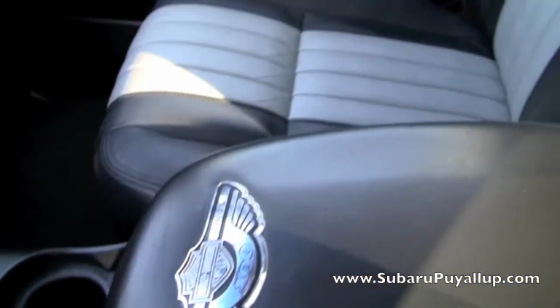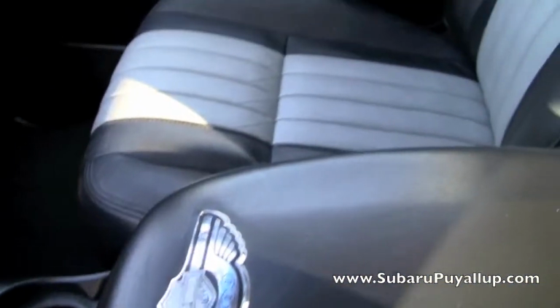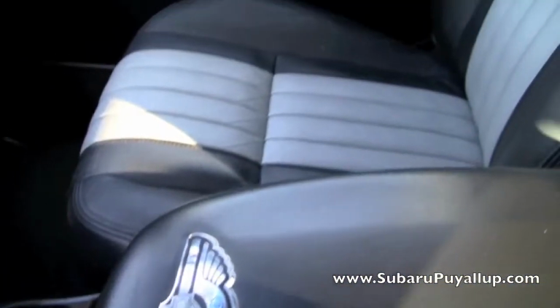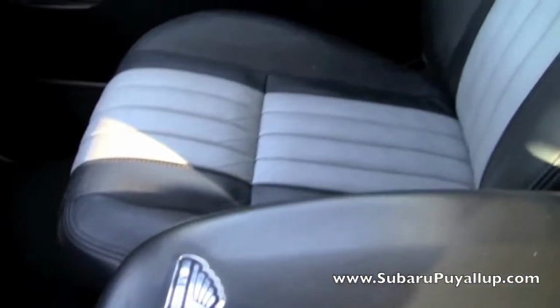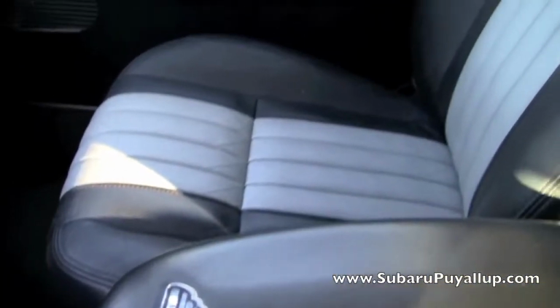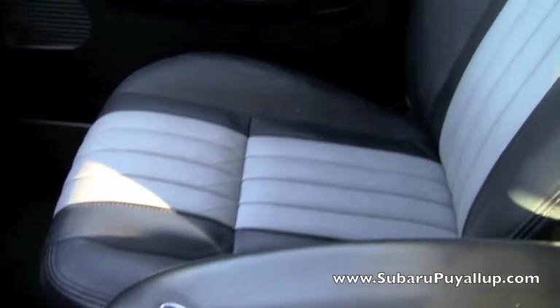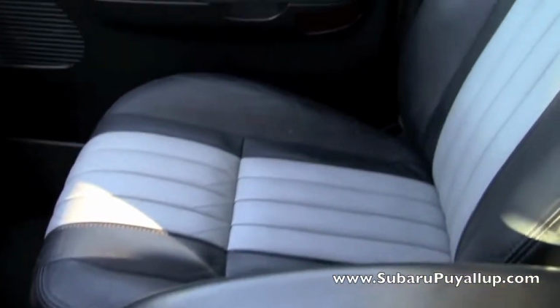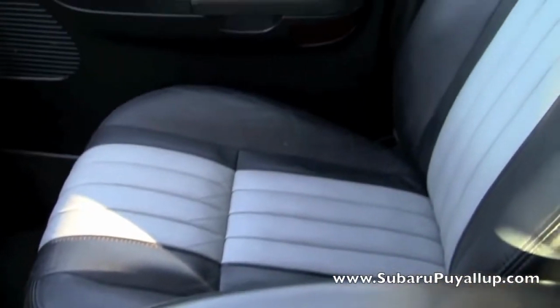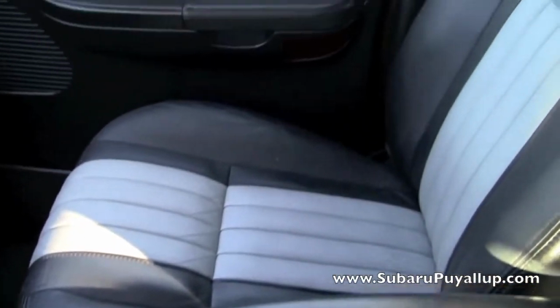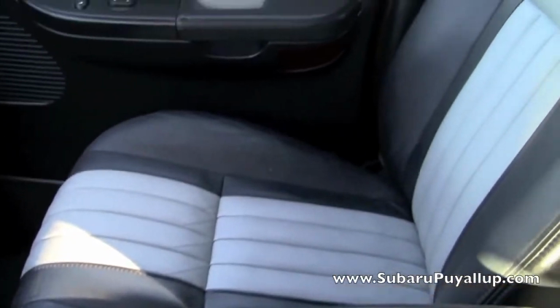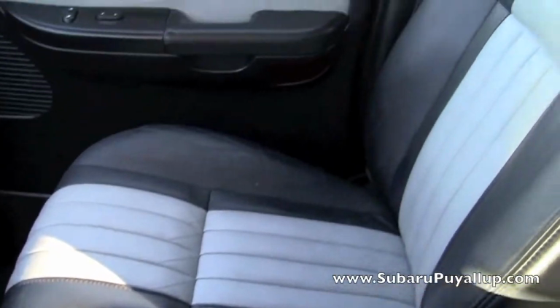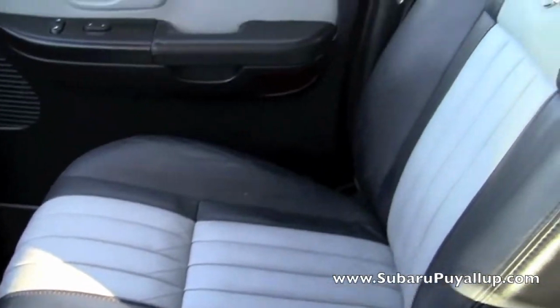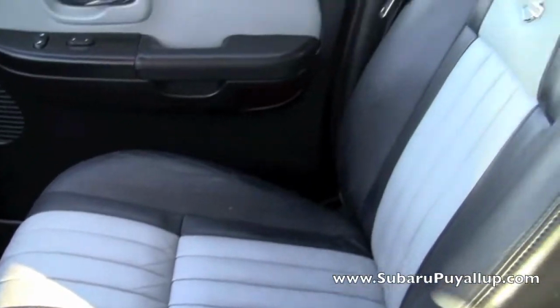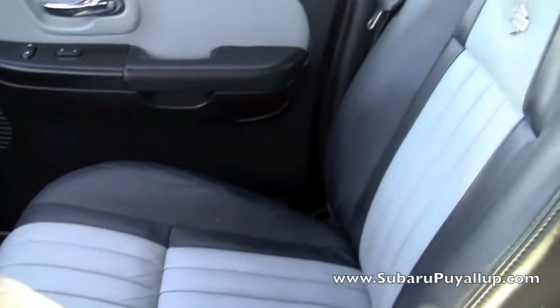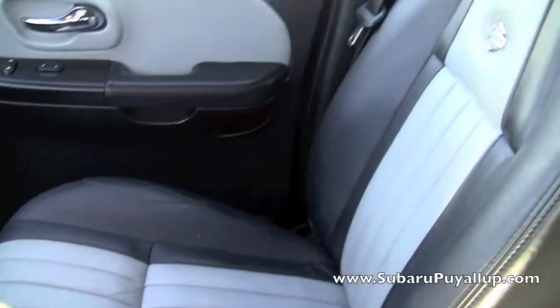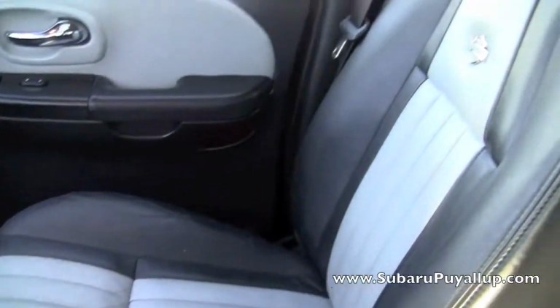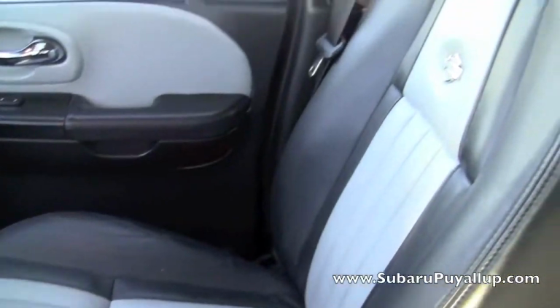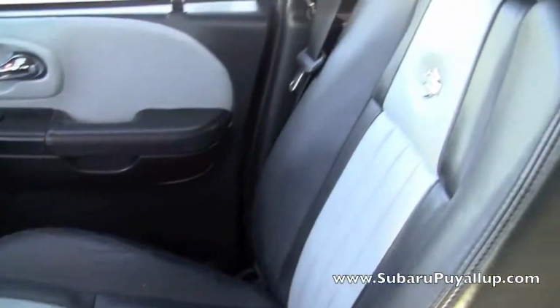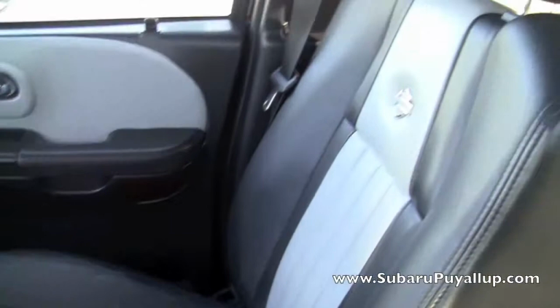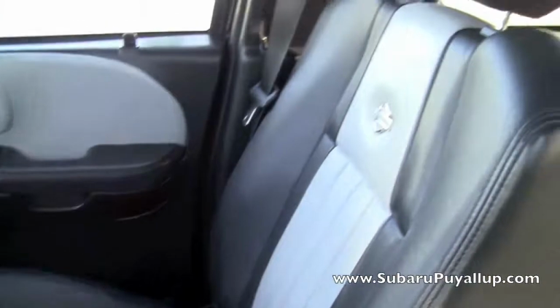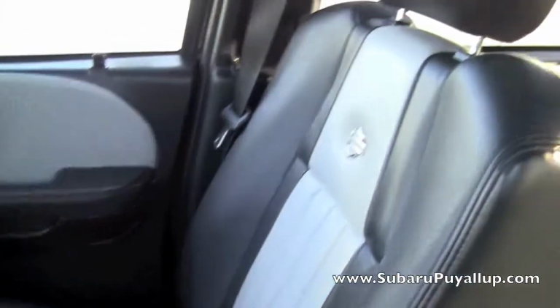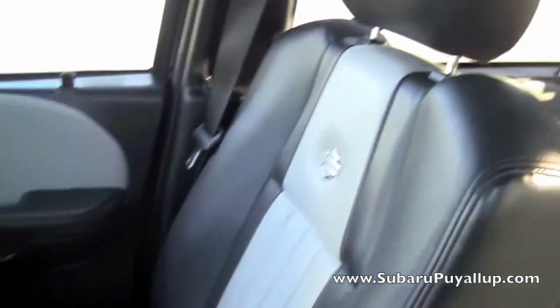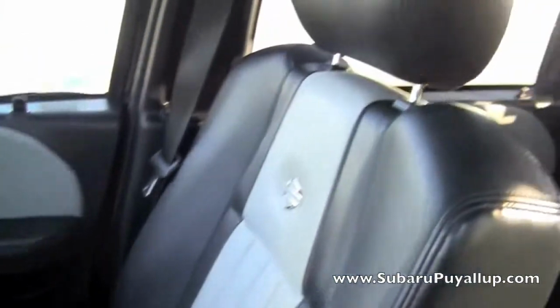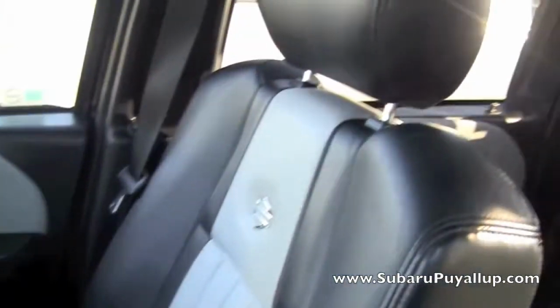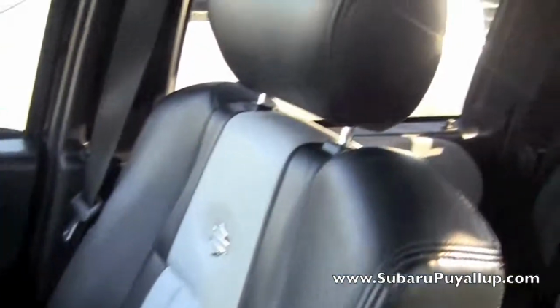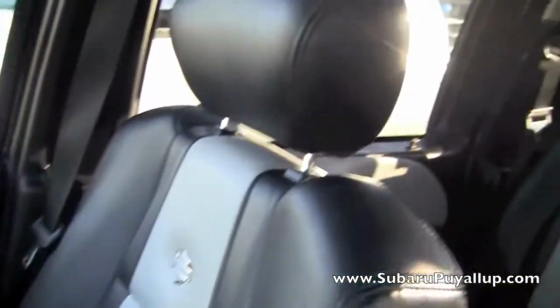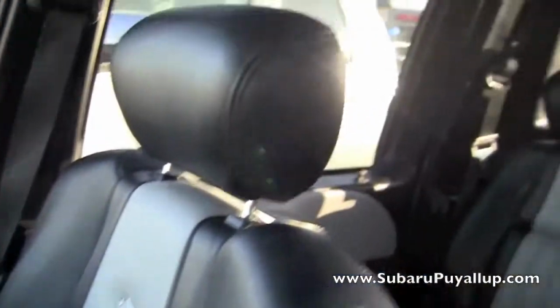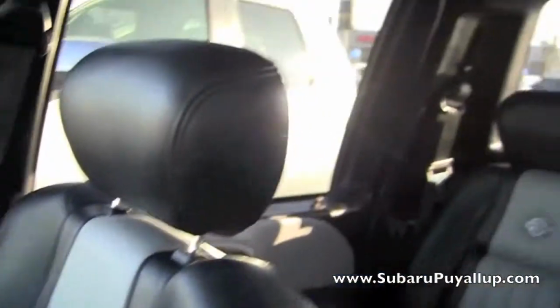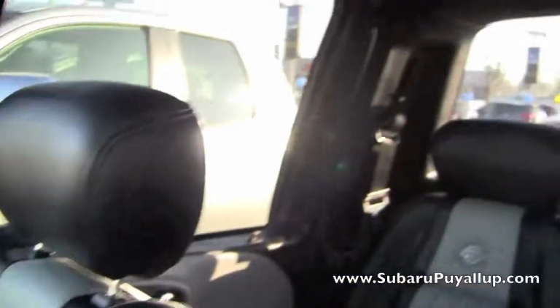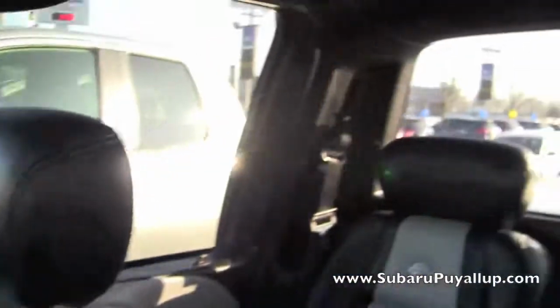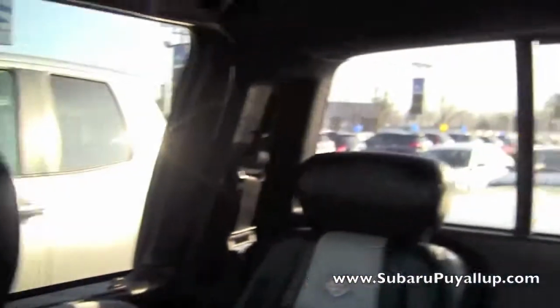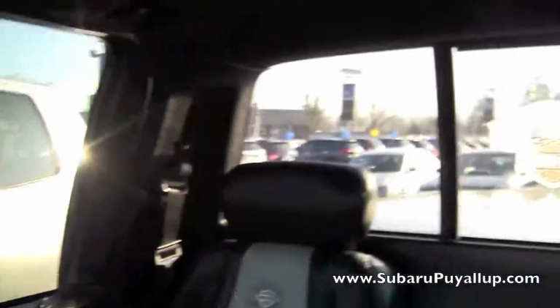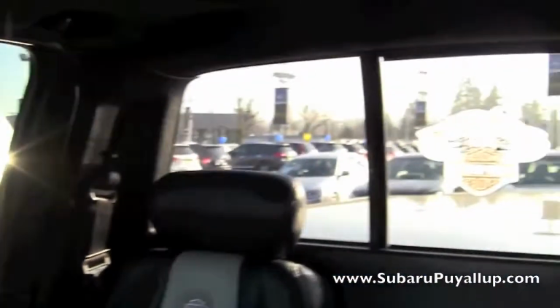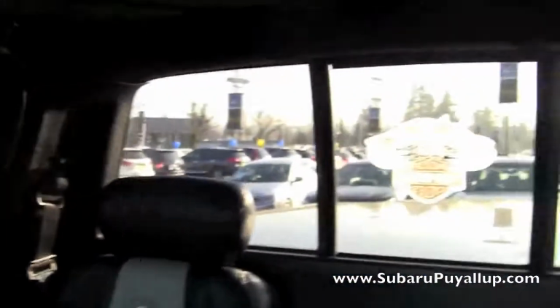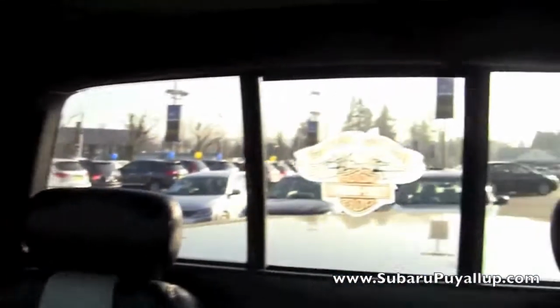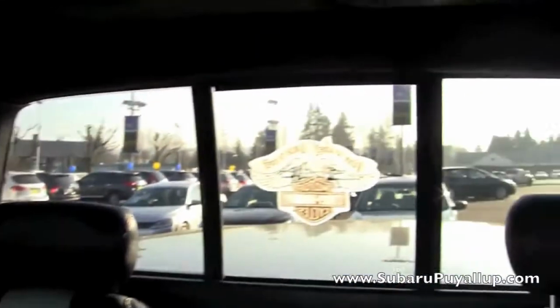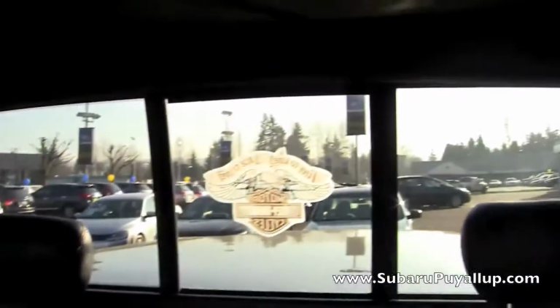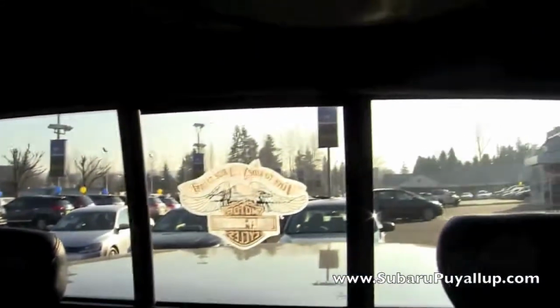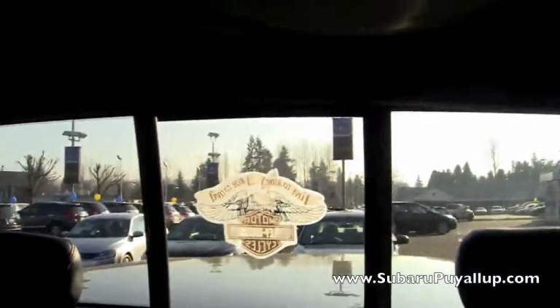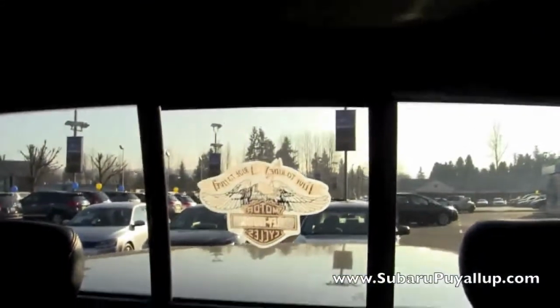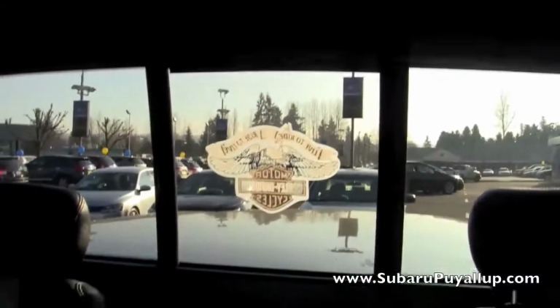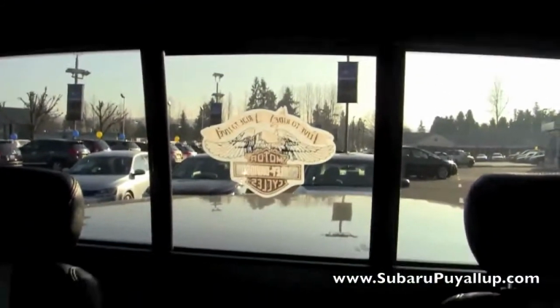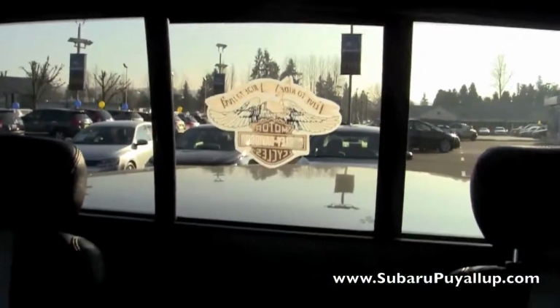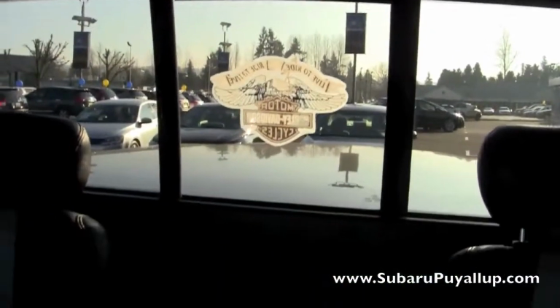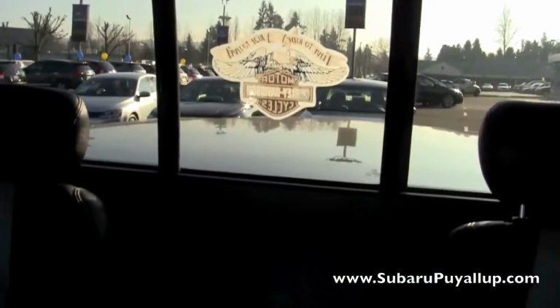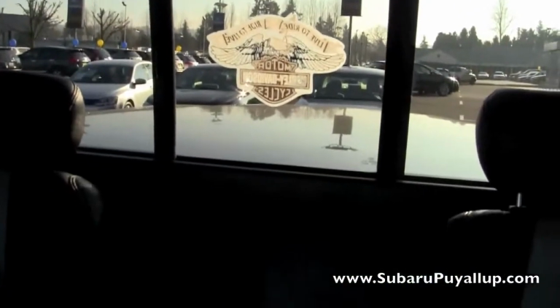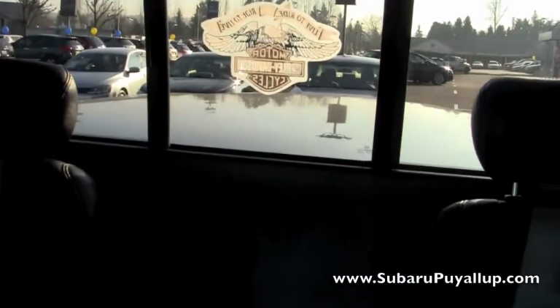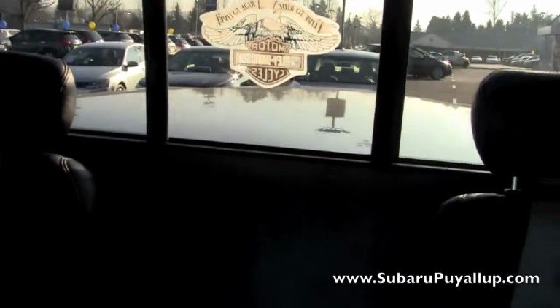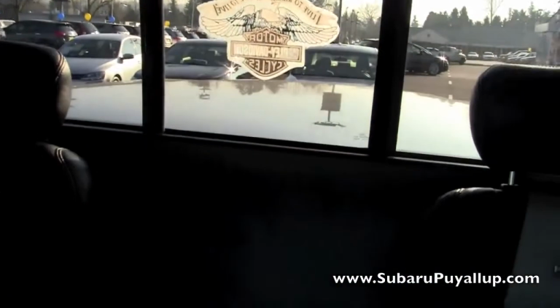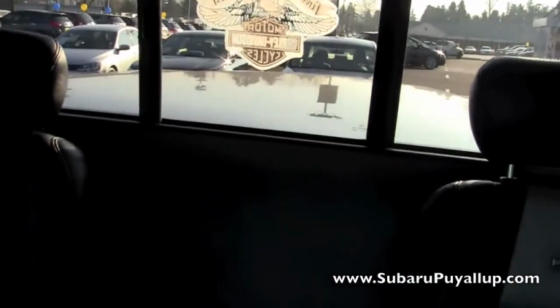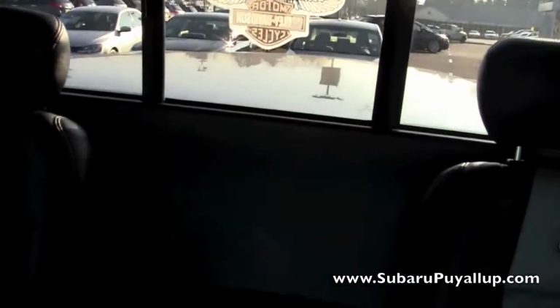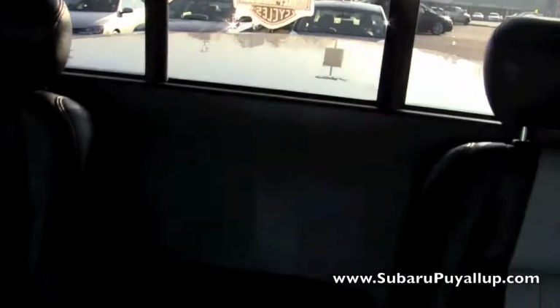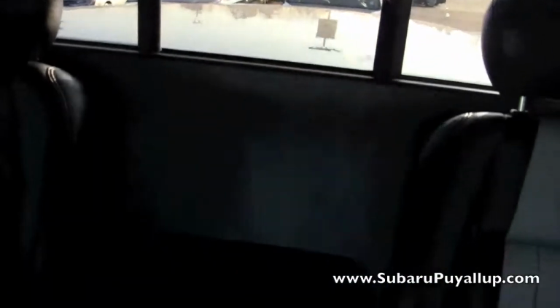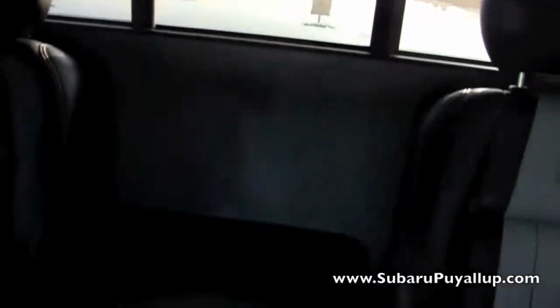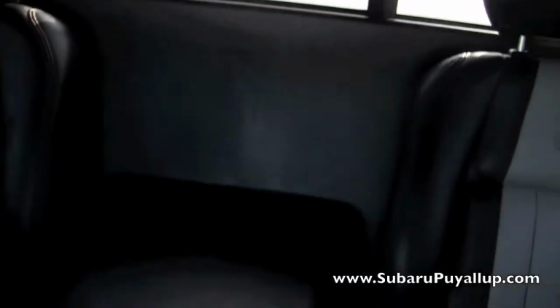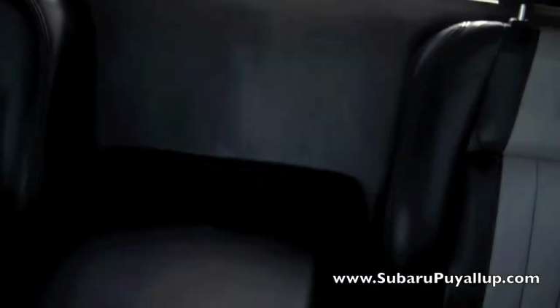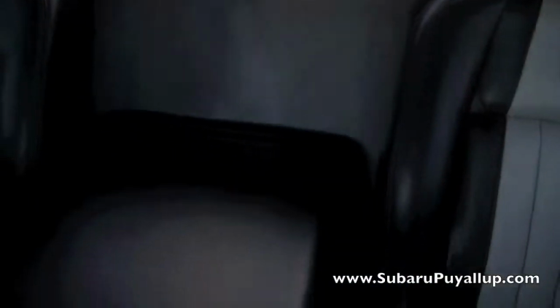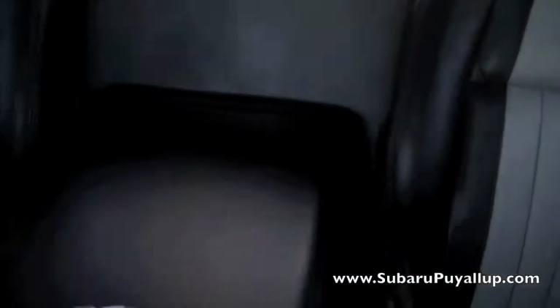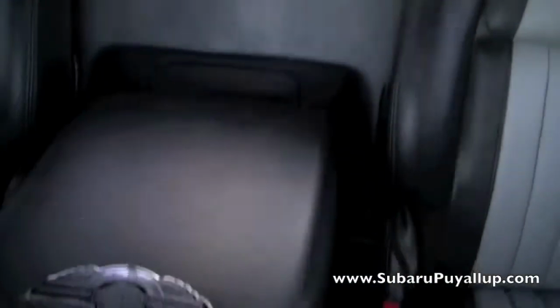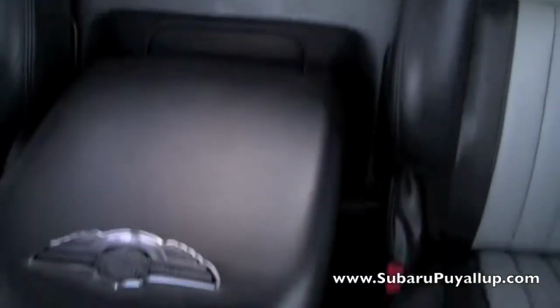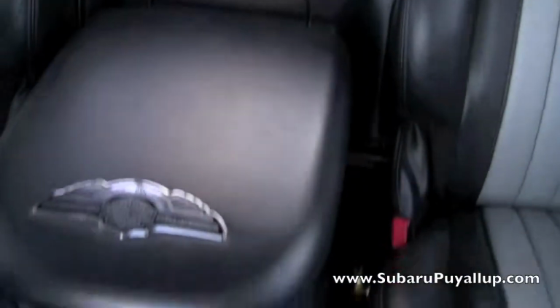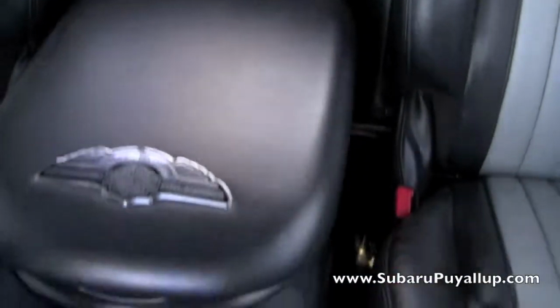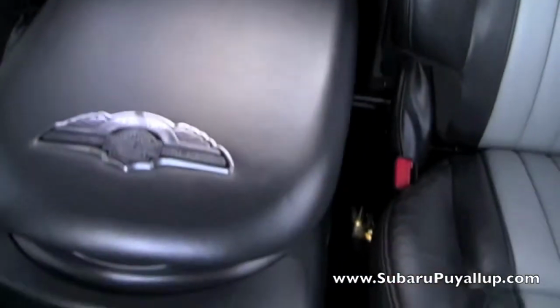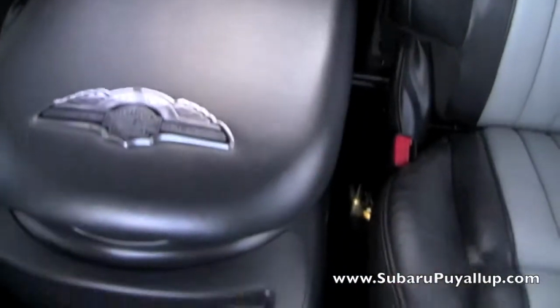The seats are leather. This is the Harley edition, as I'm sure you can tell.